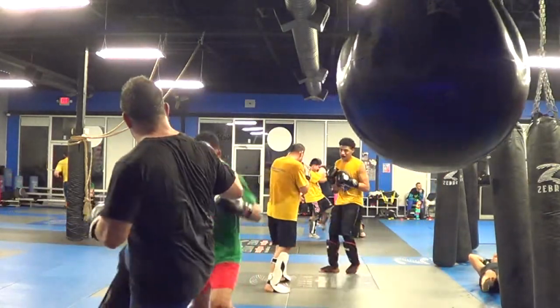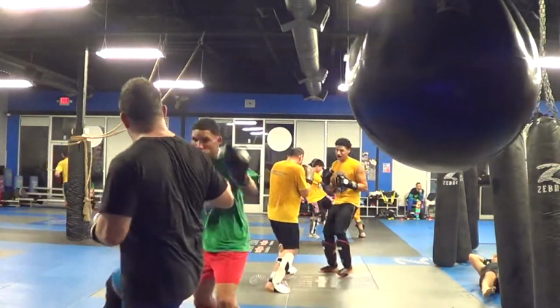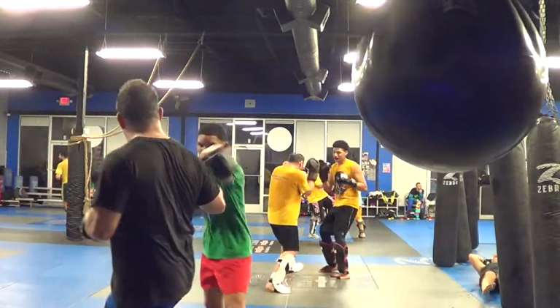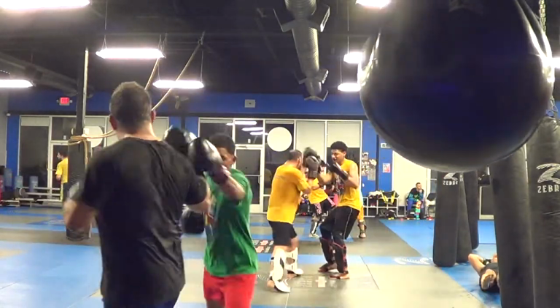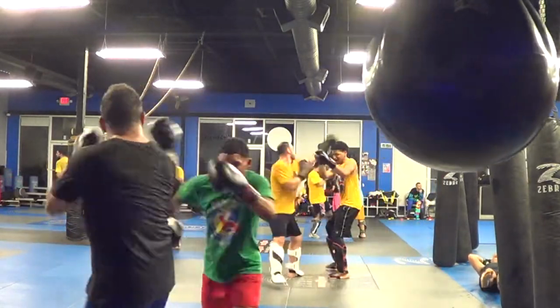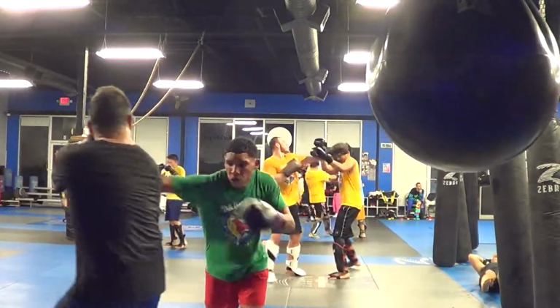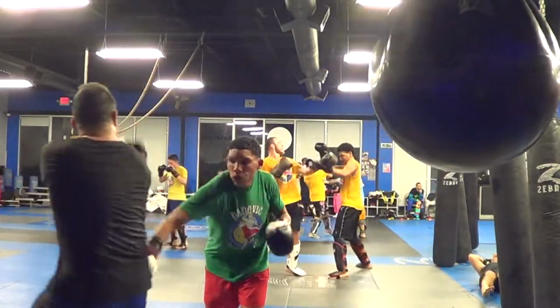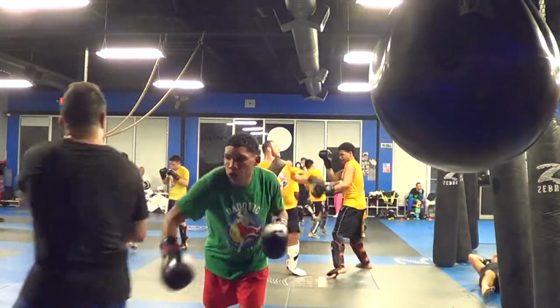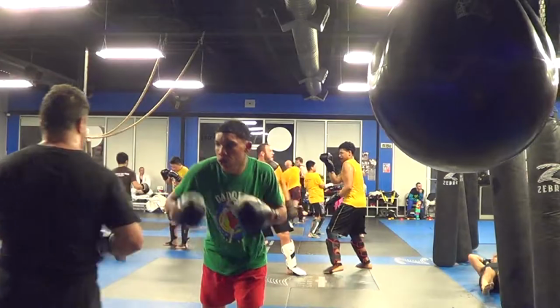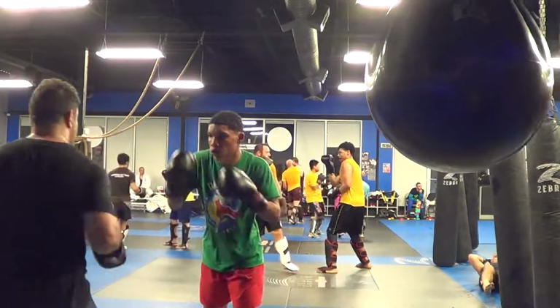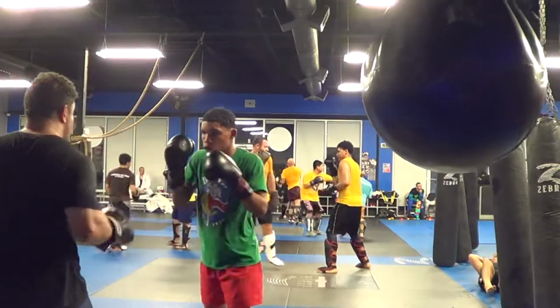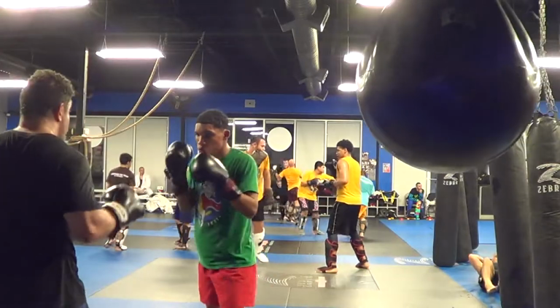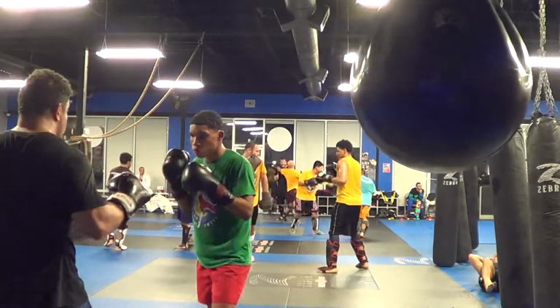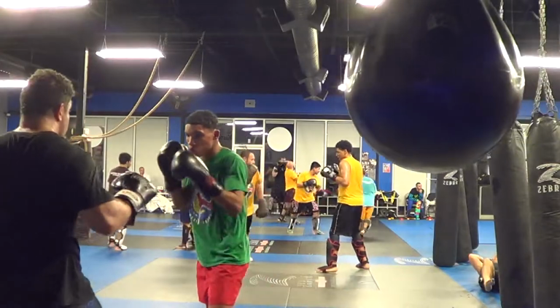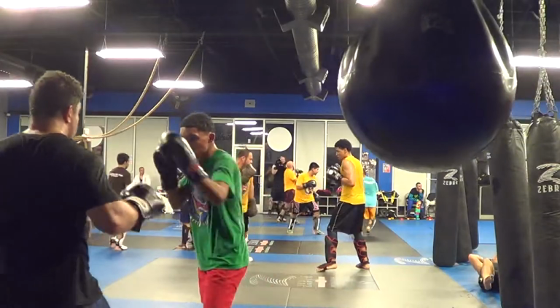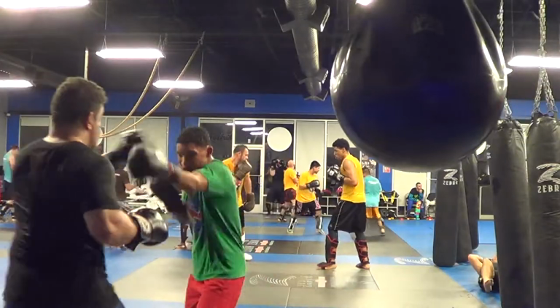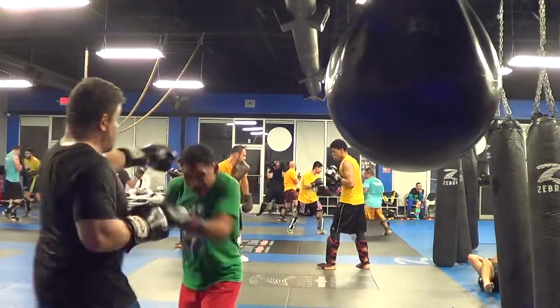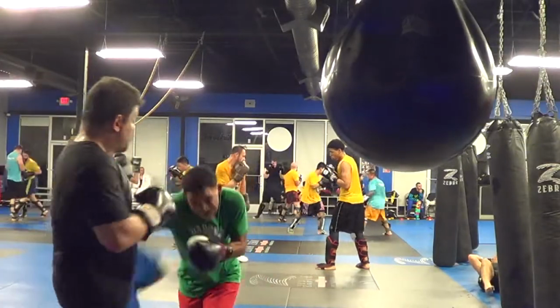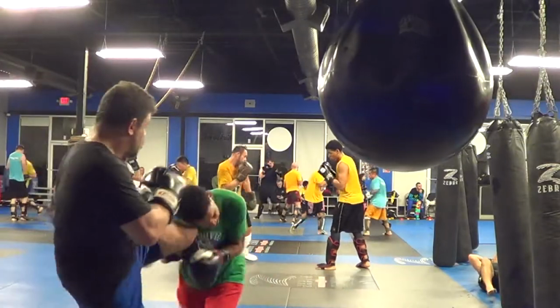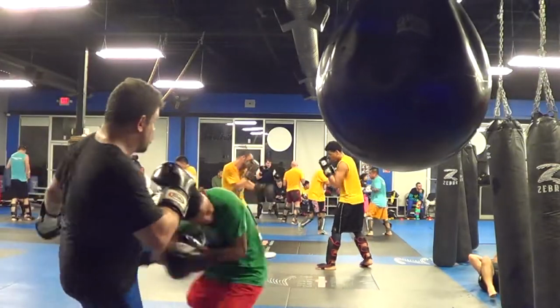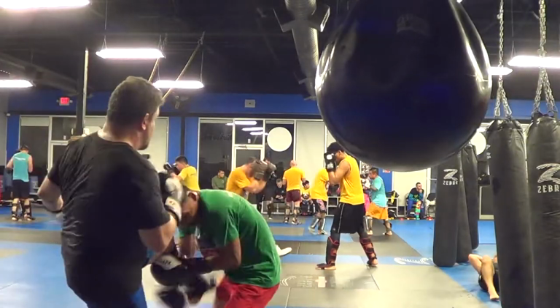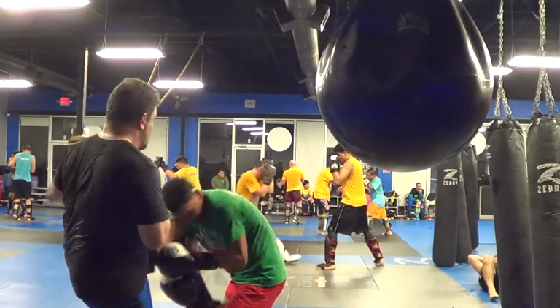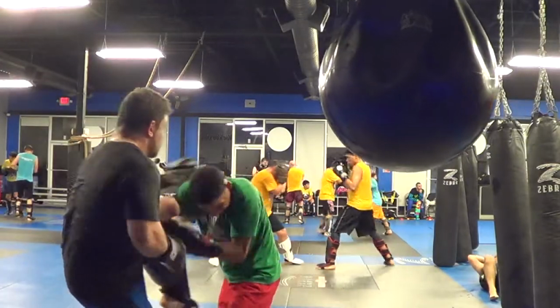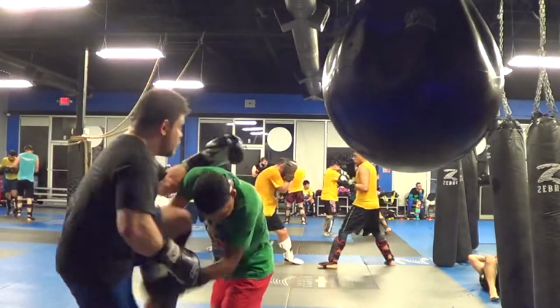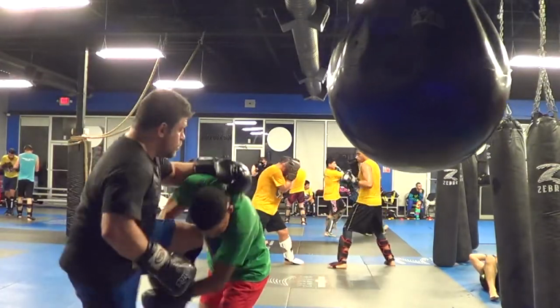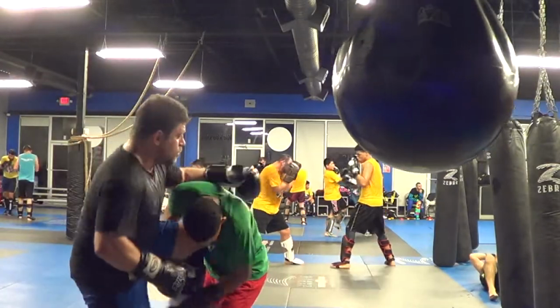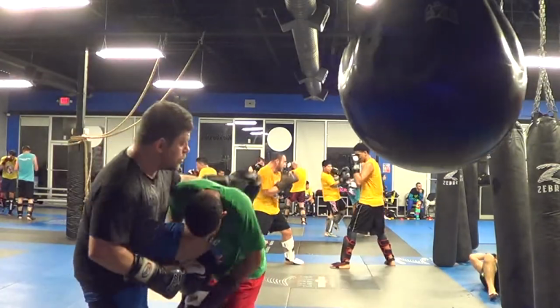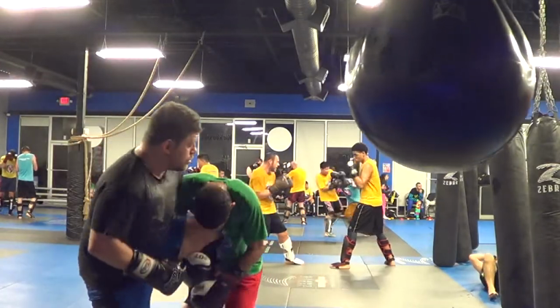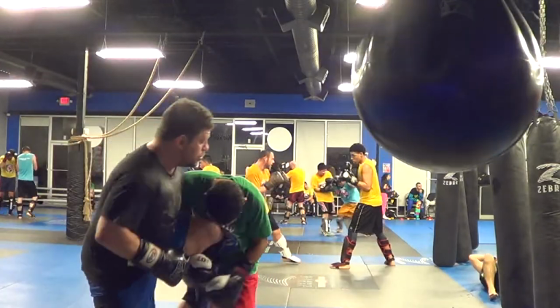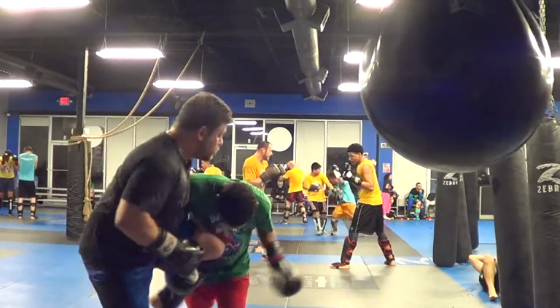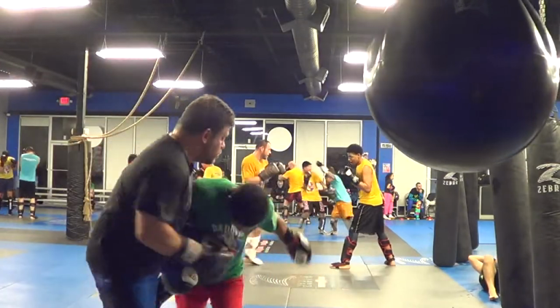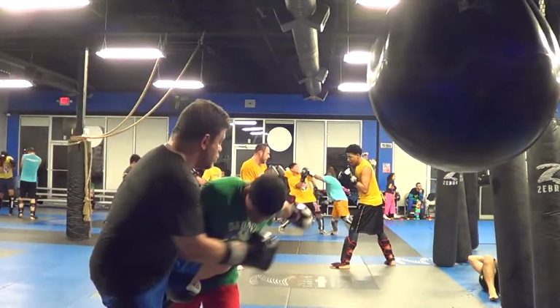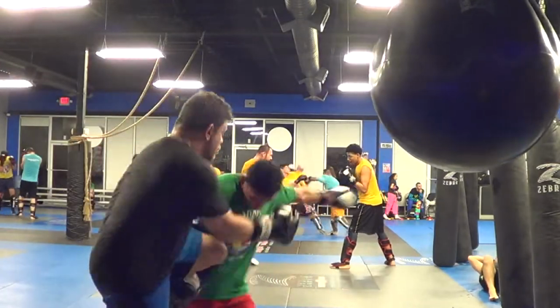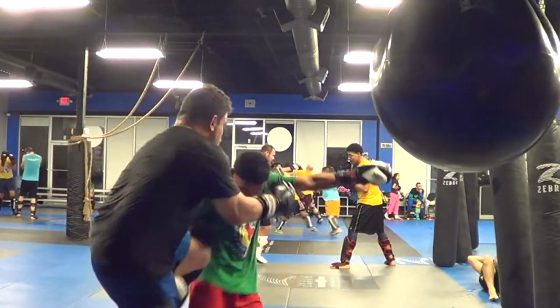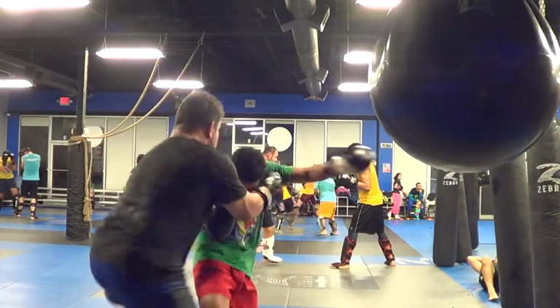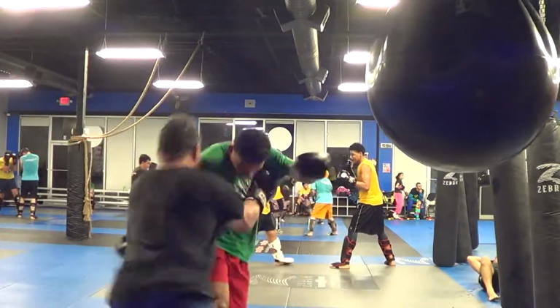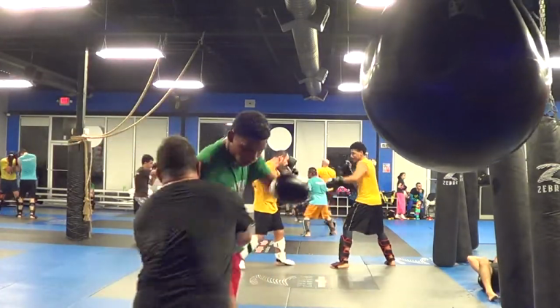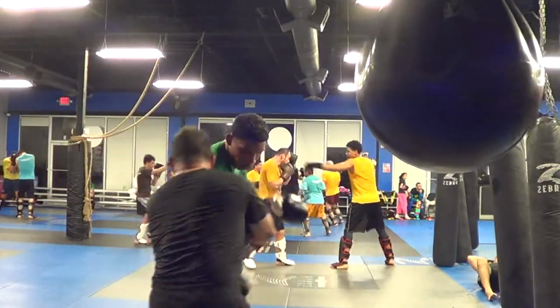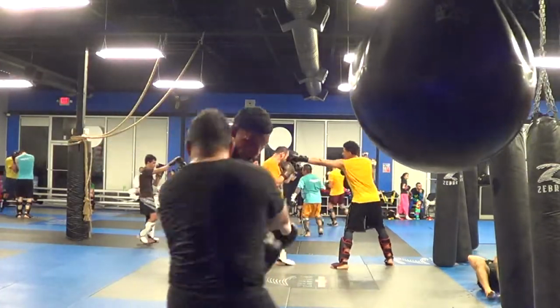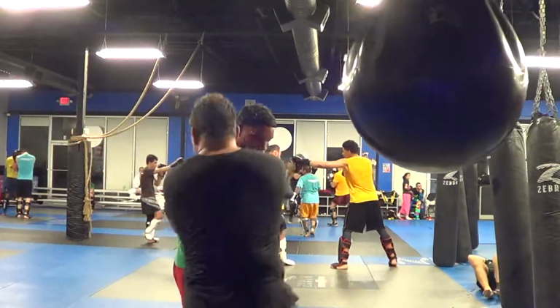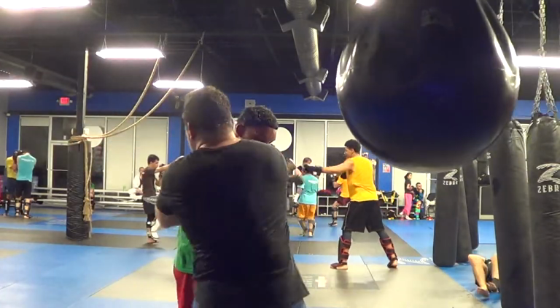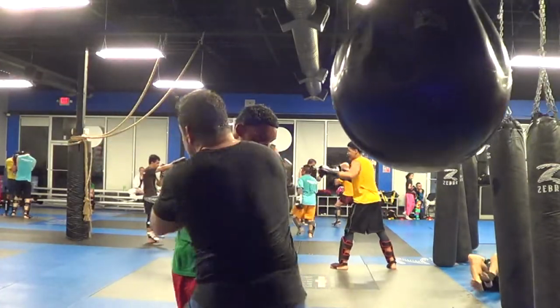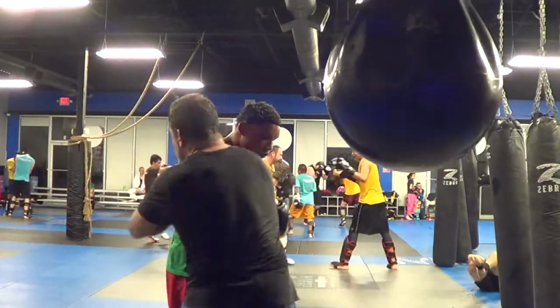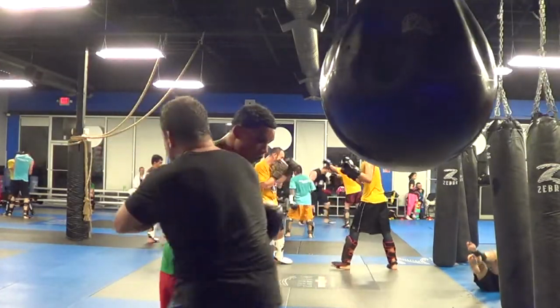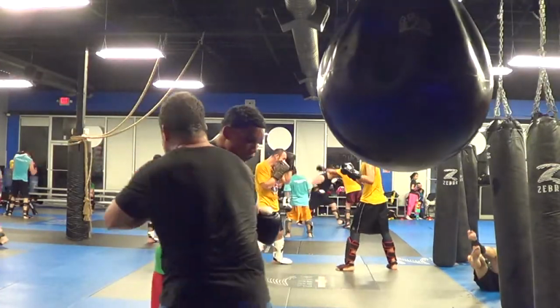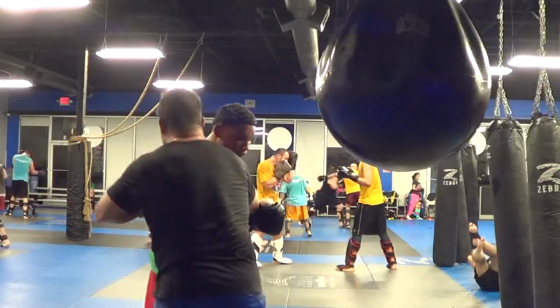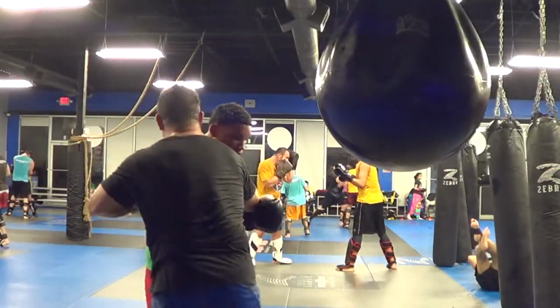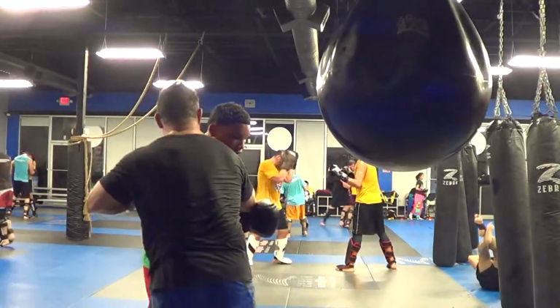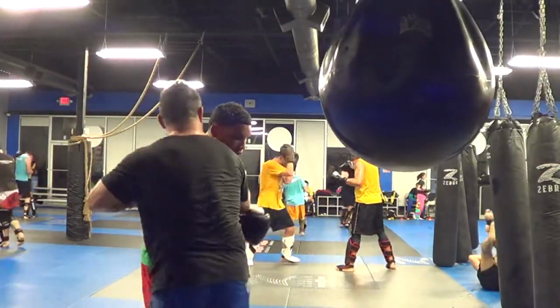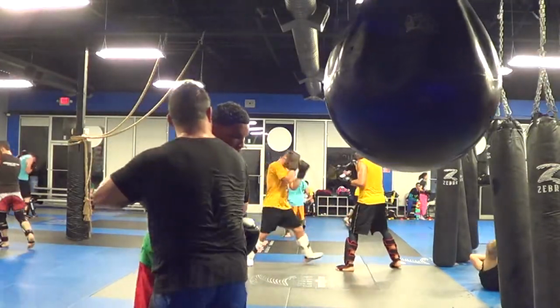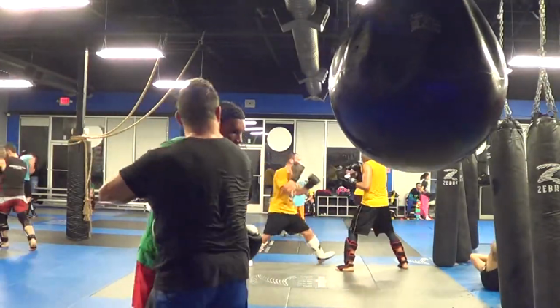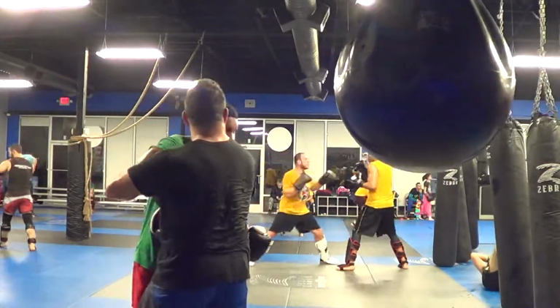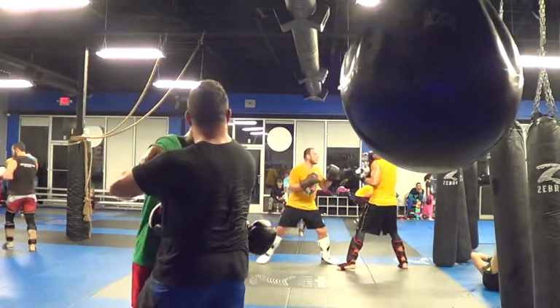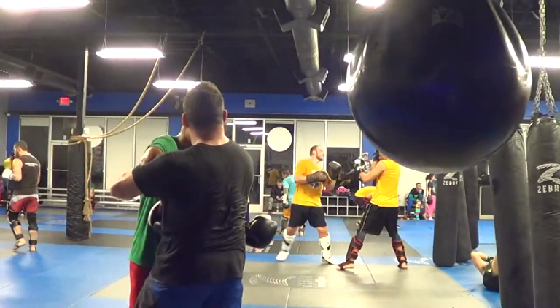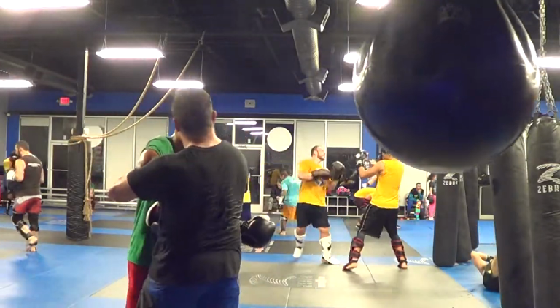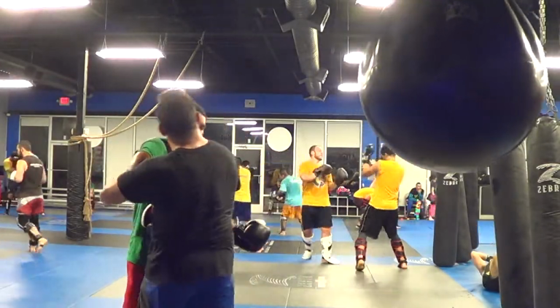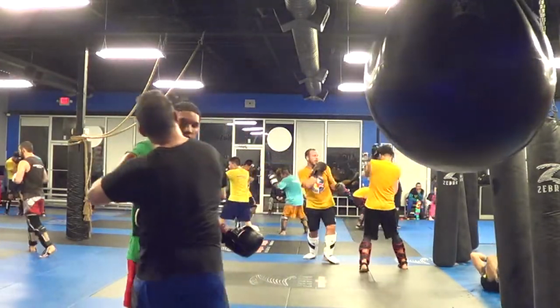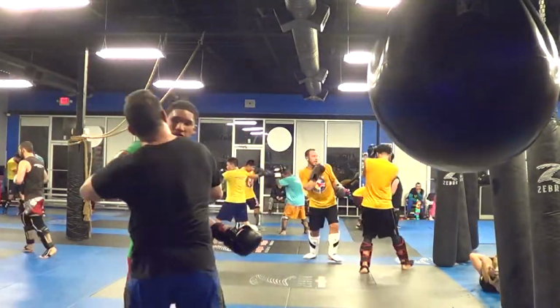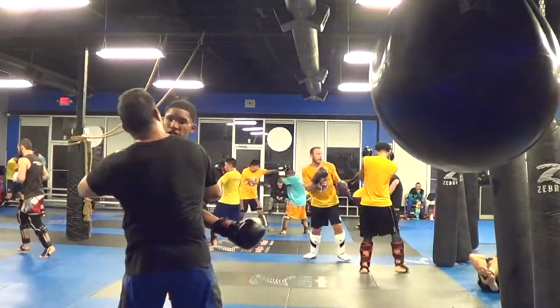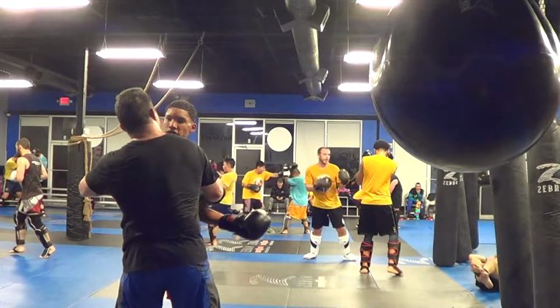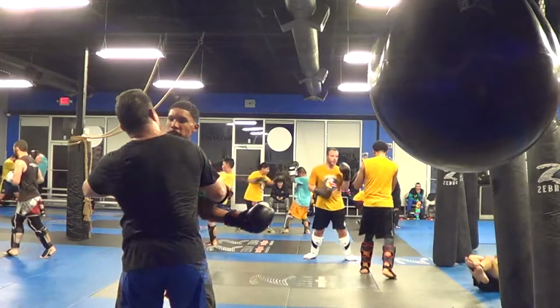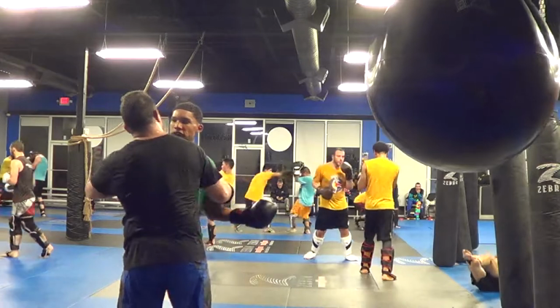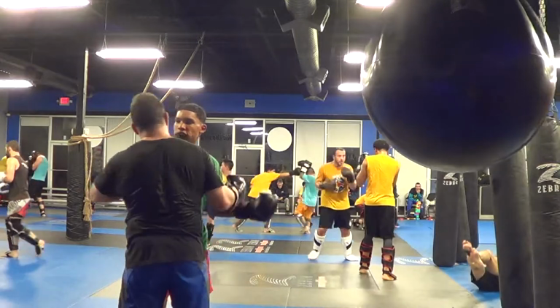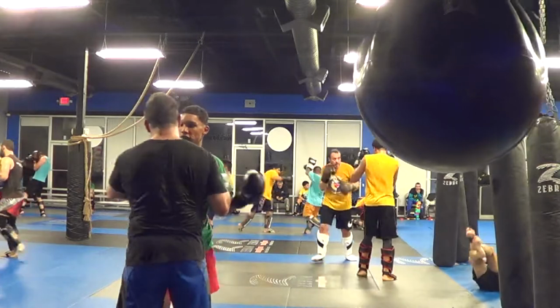I want to stretch those toes and legs, keep it straight to the knees, stretch those toes! Come on guys, come on!